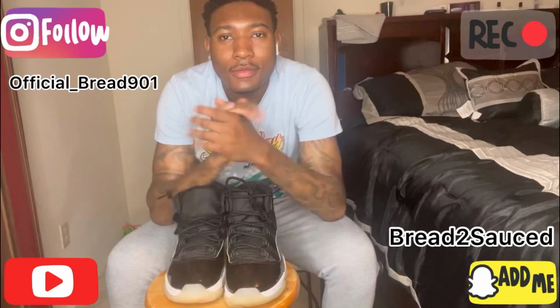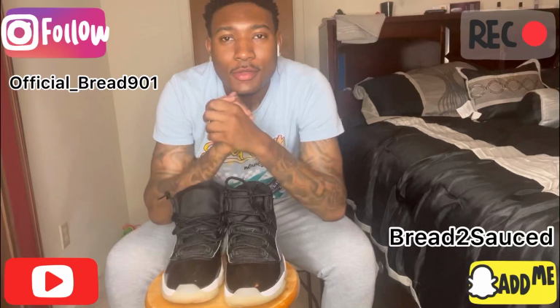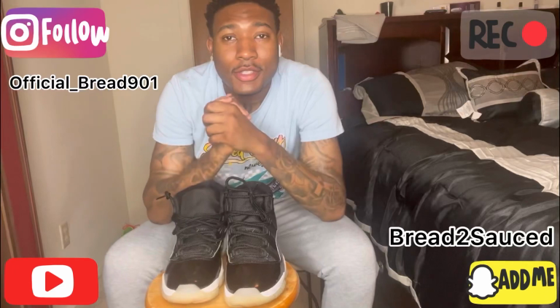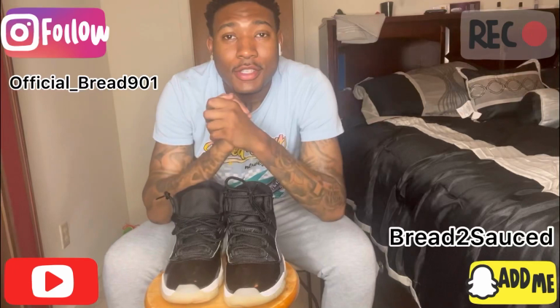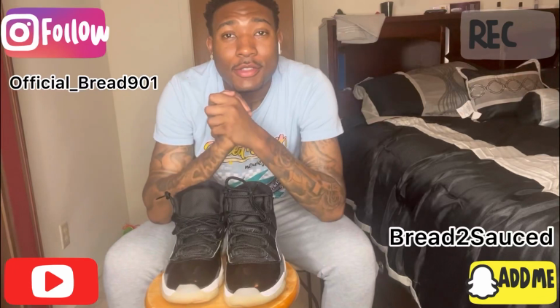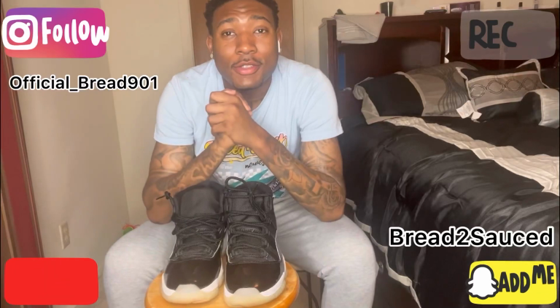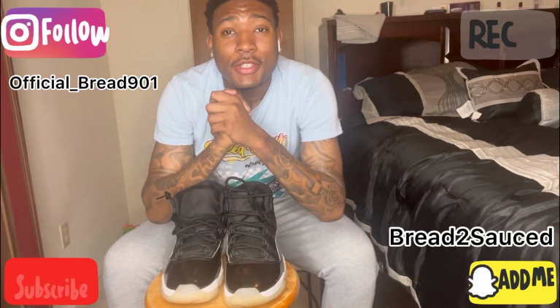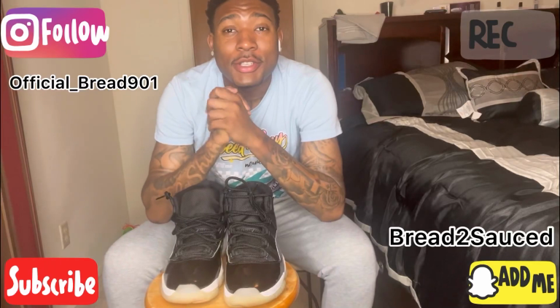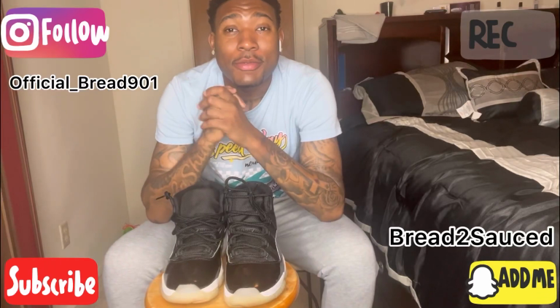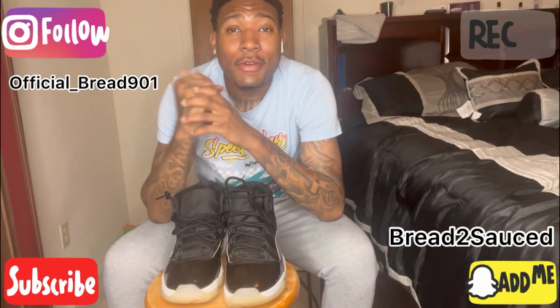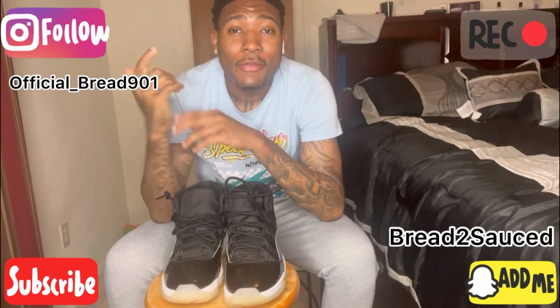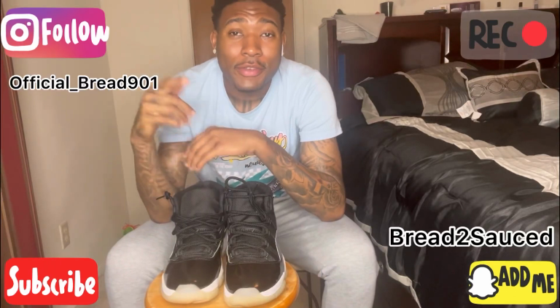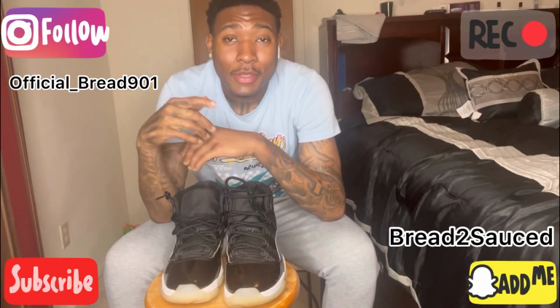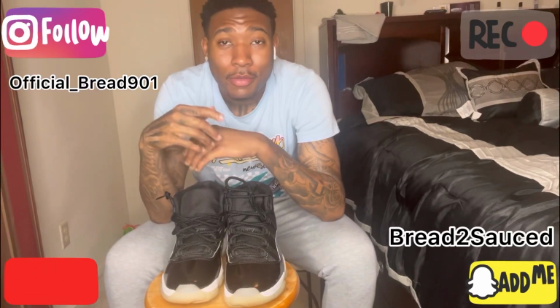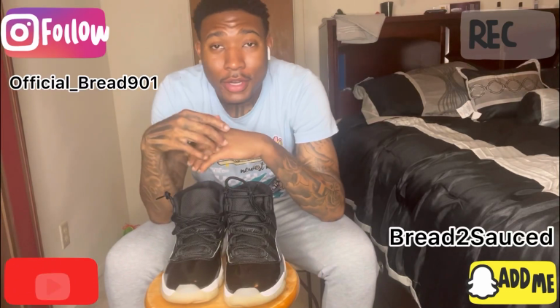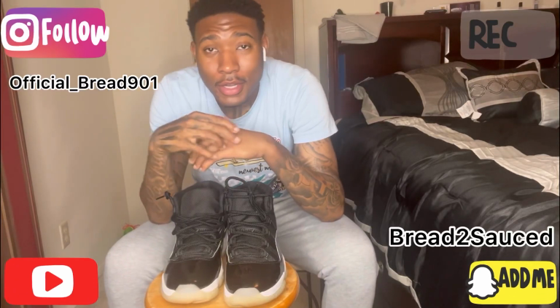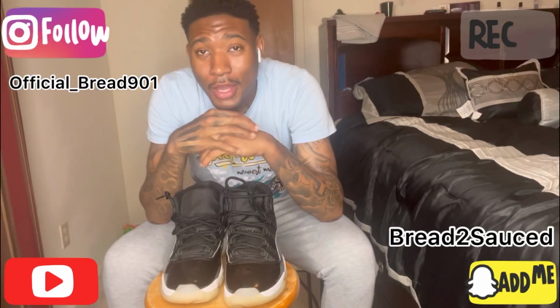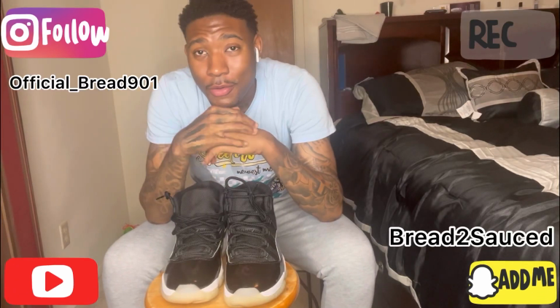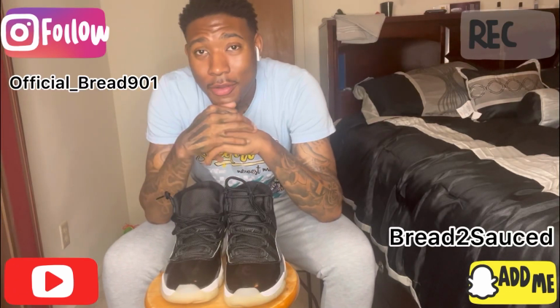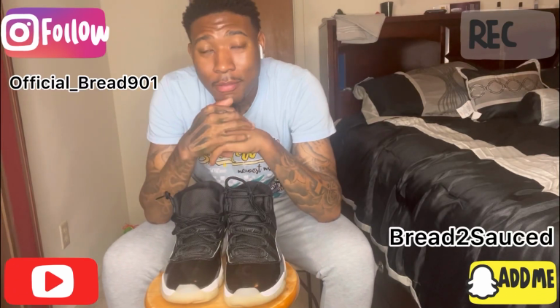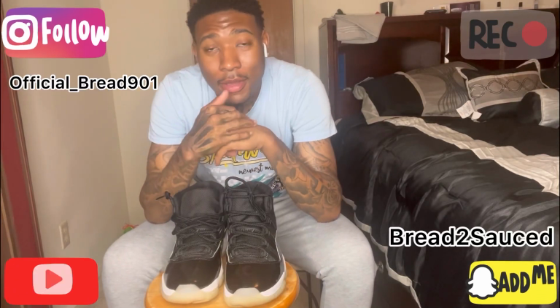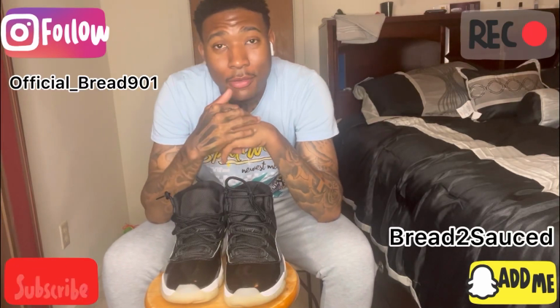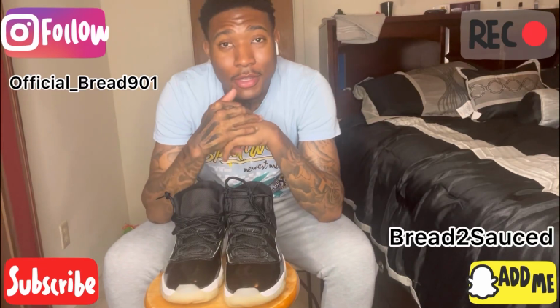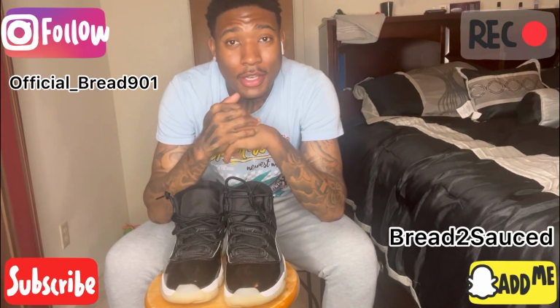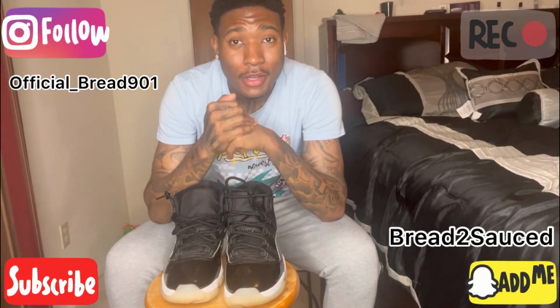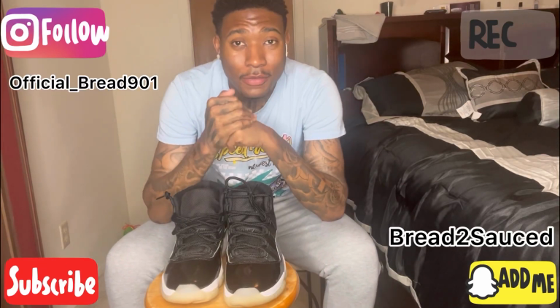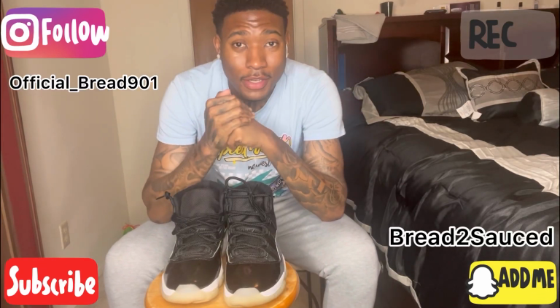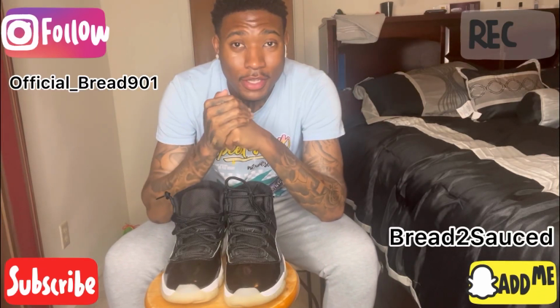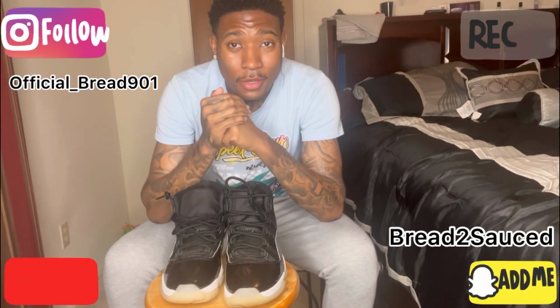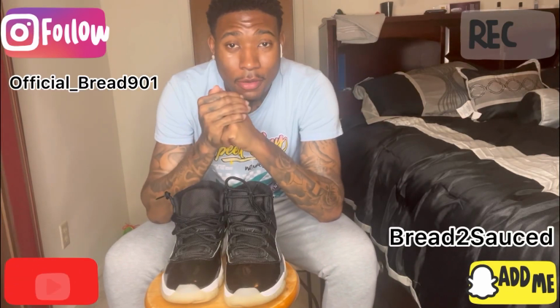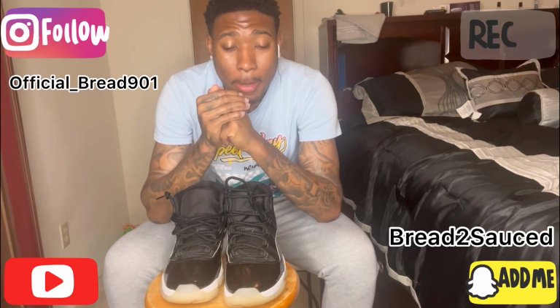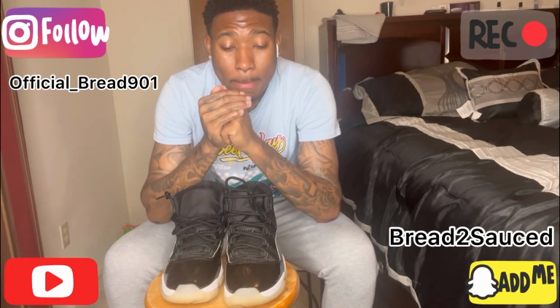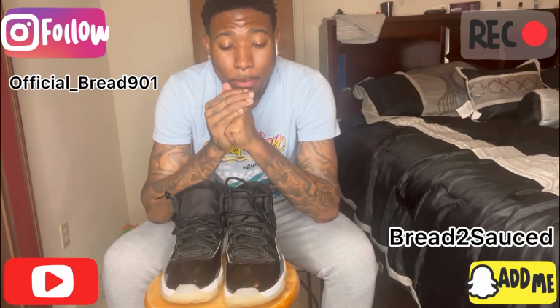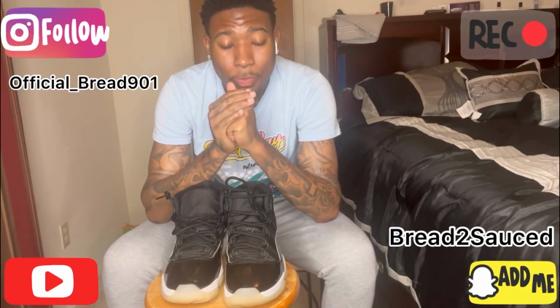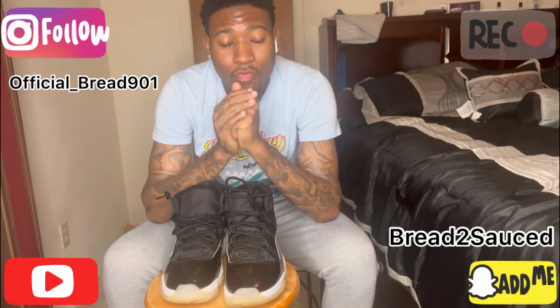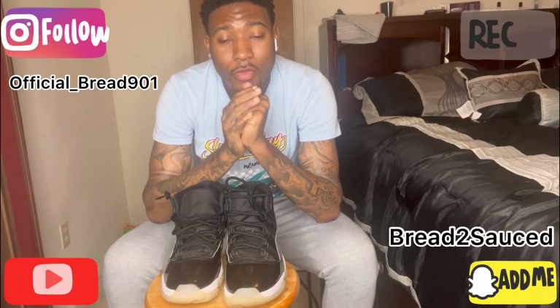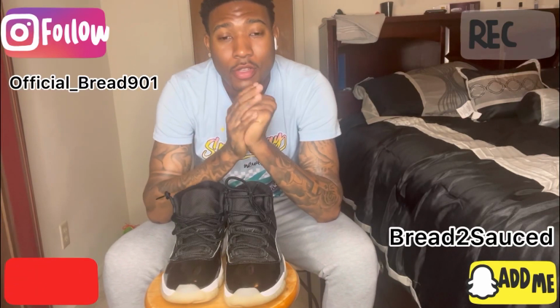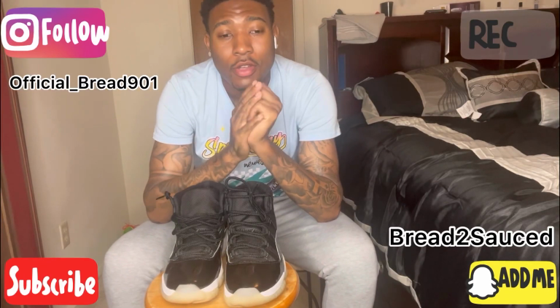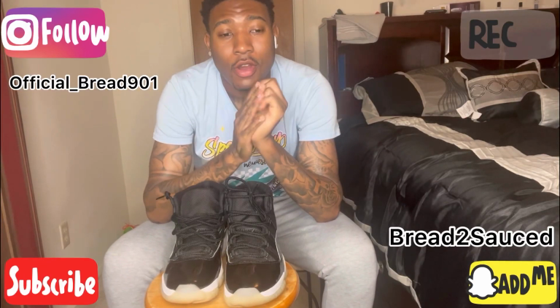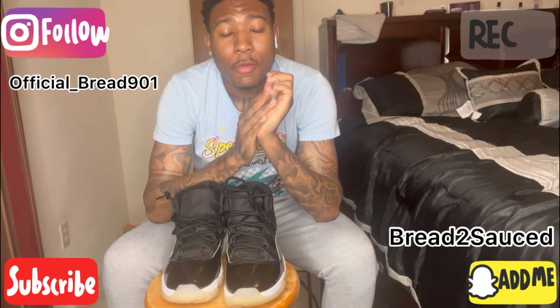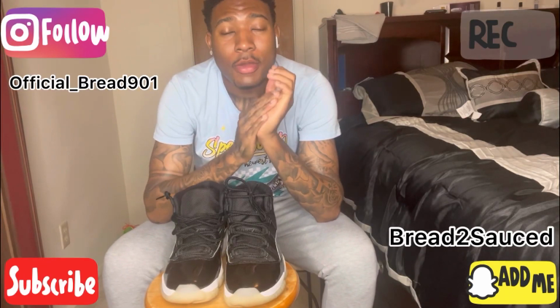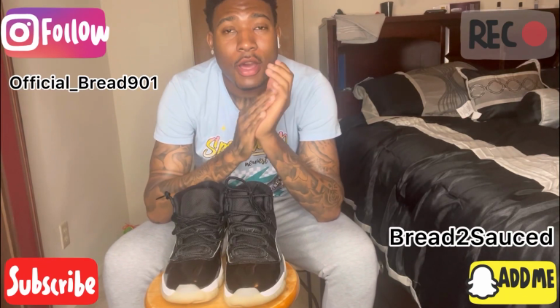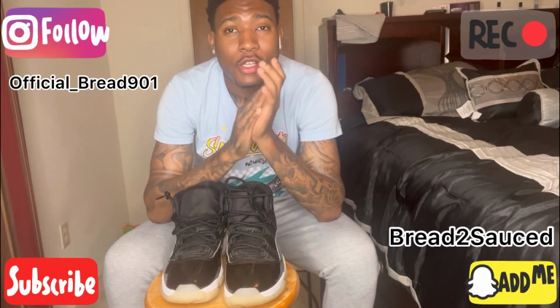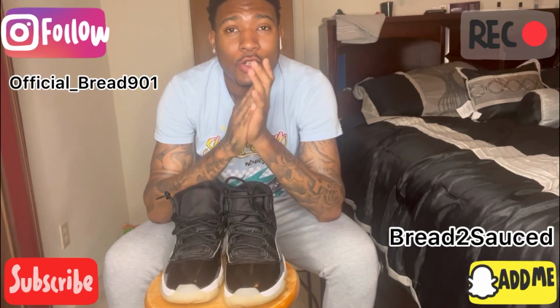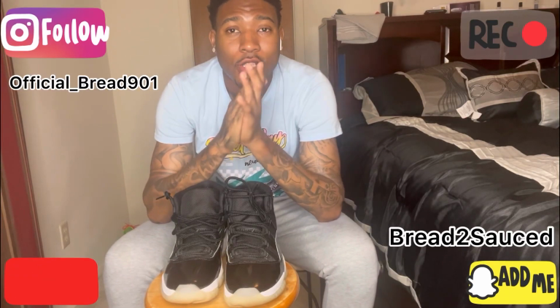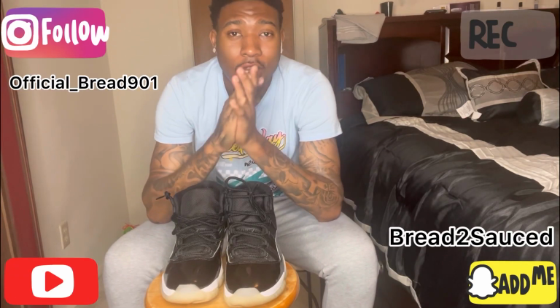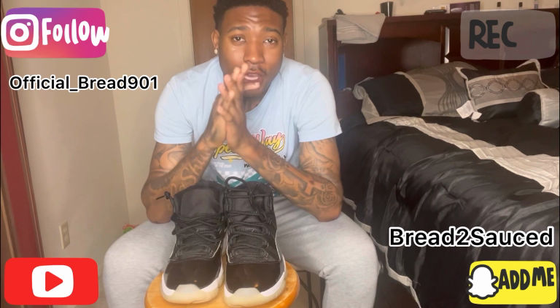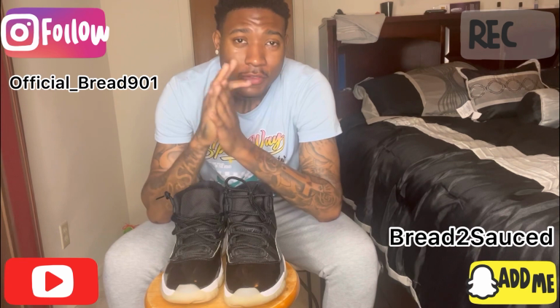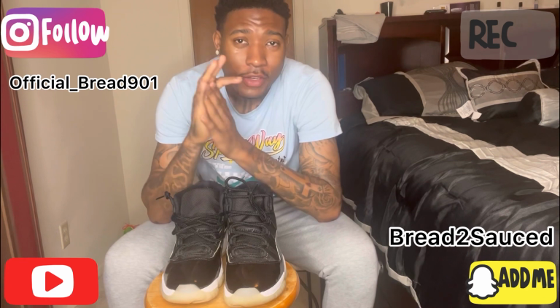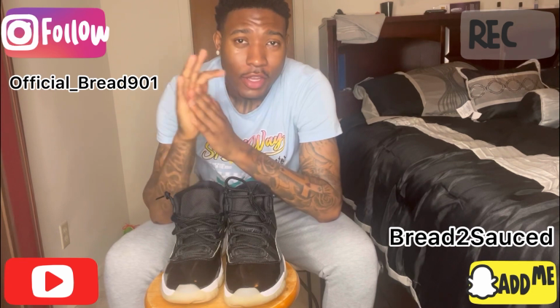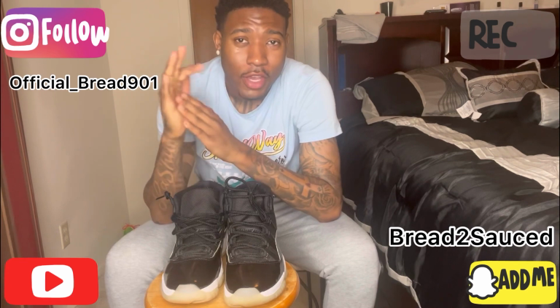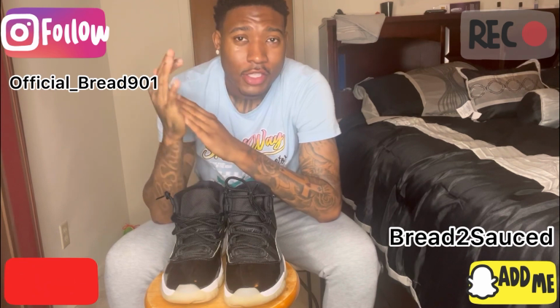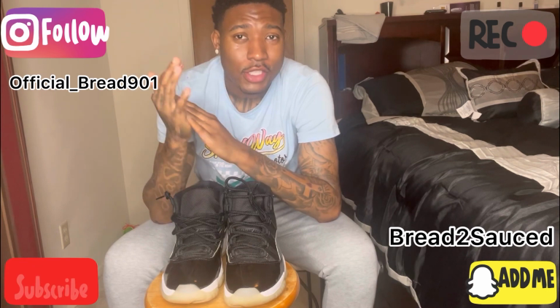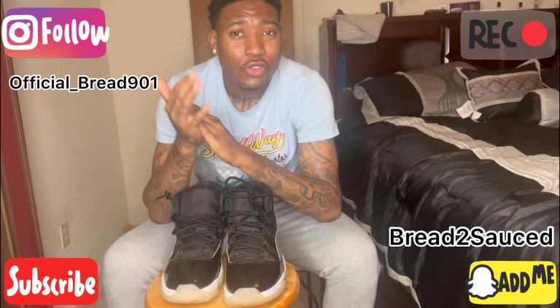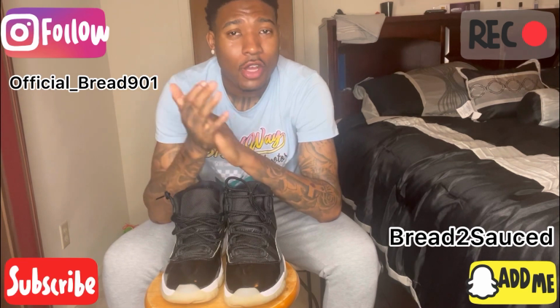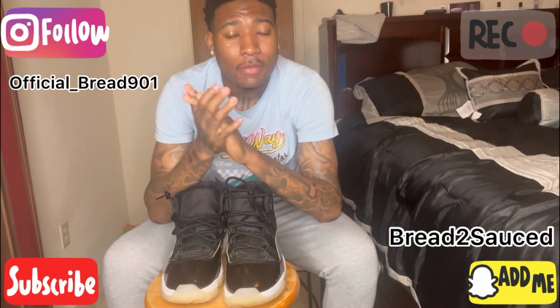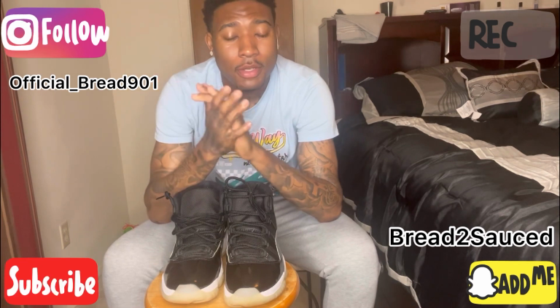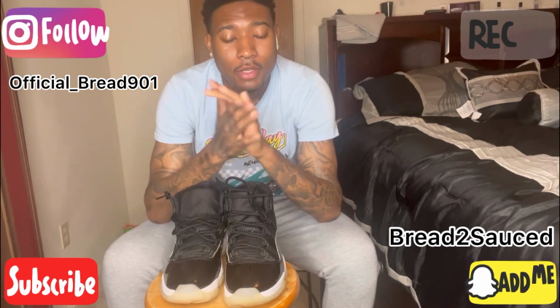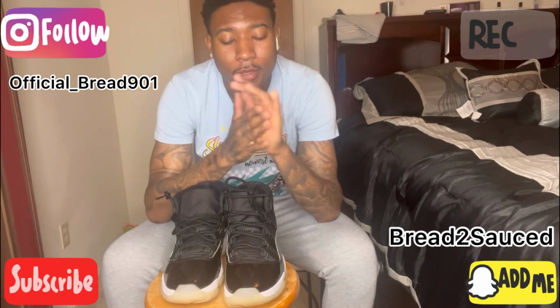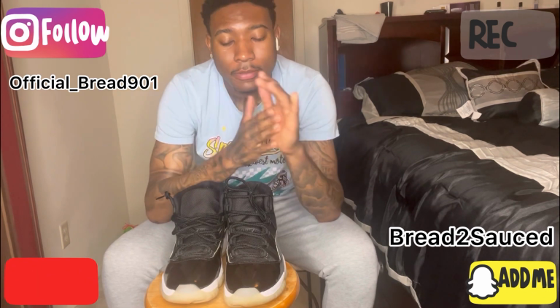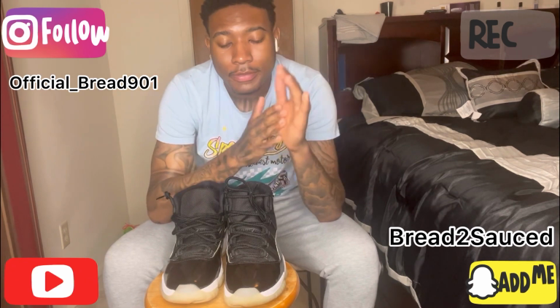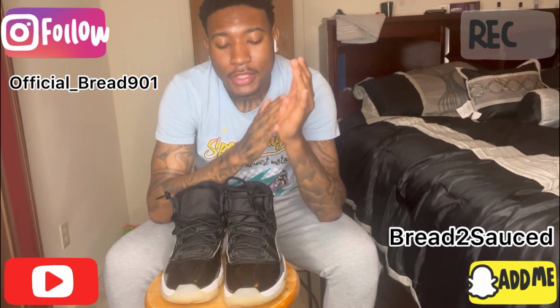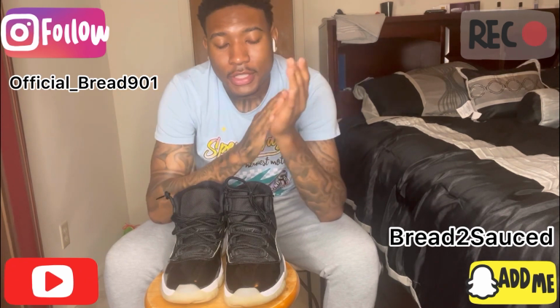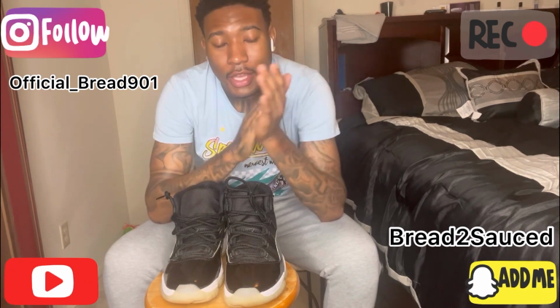What's up, YouTube? This your boy Official Bread, and I'm back with another video. I hope y'all enjoyed the last video I just dropped.